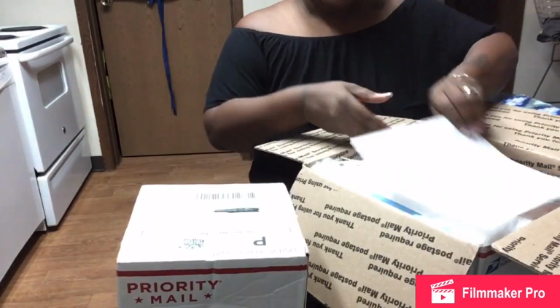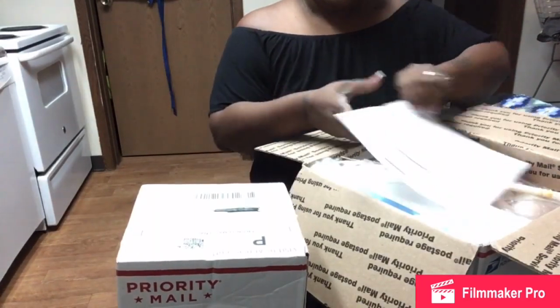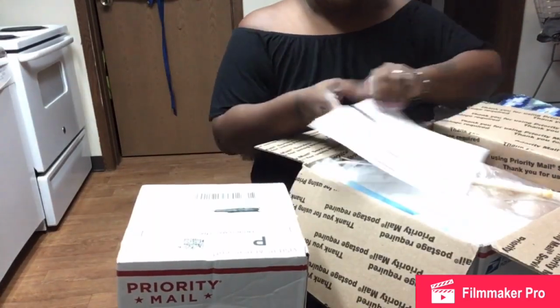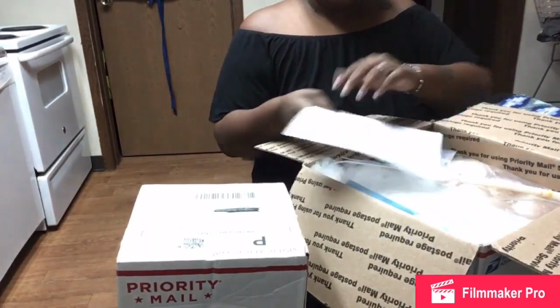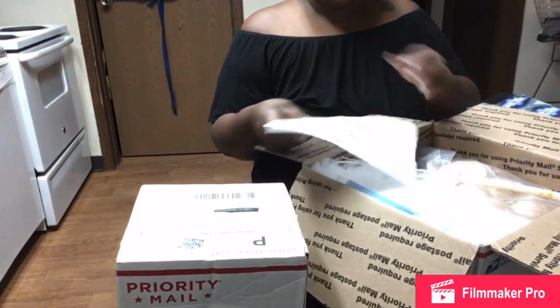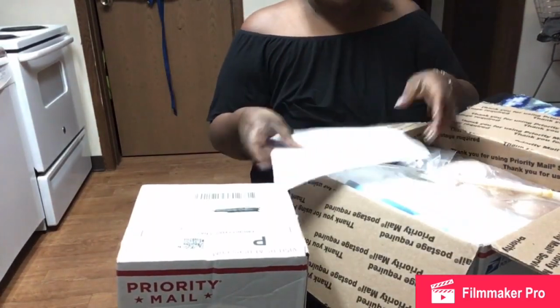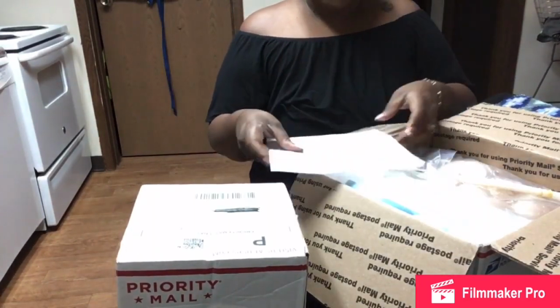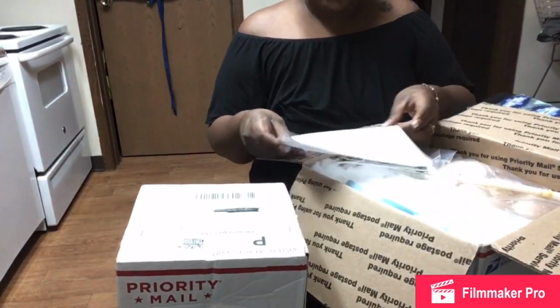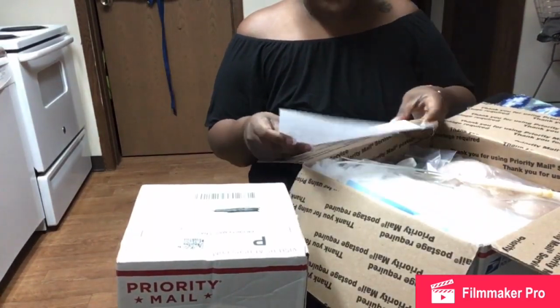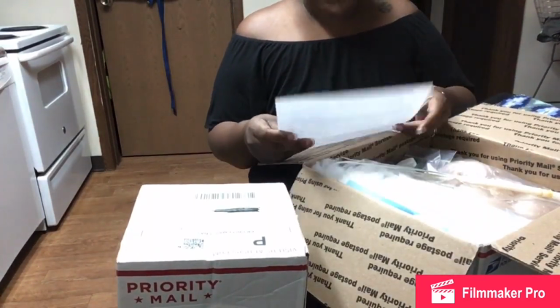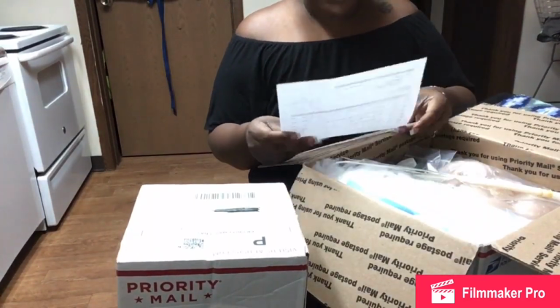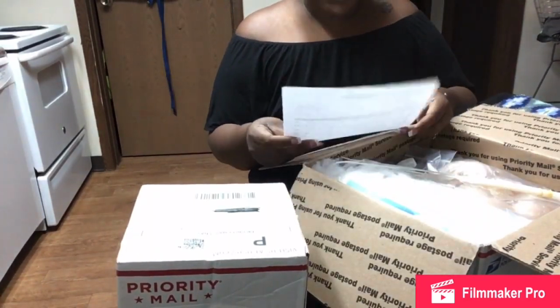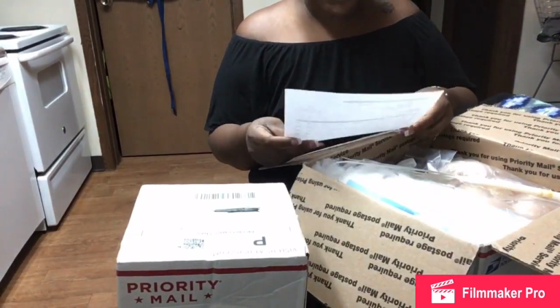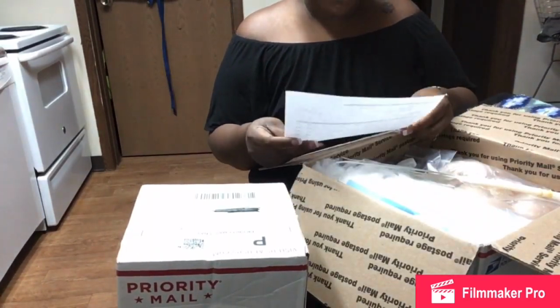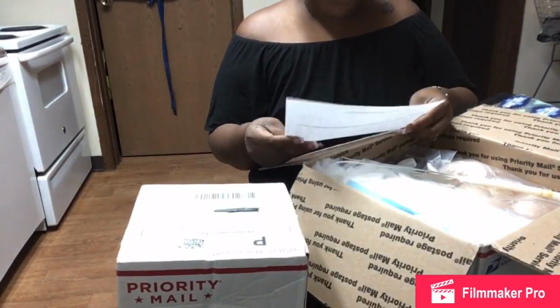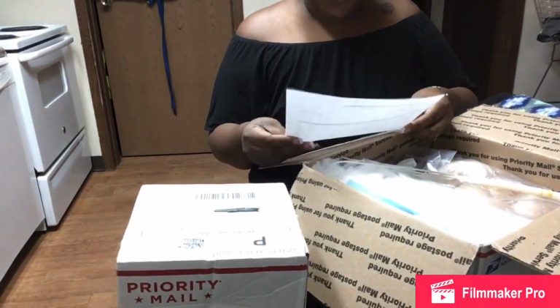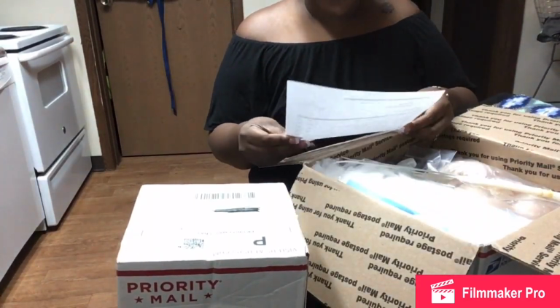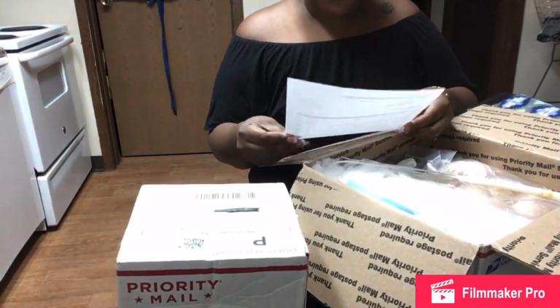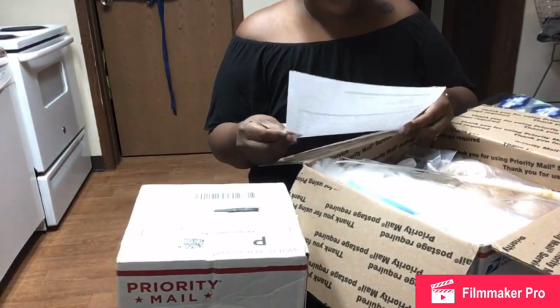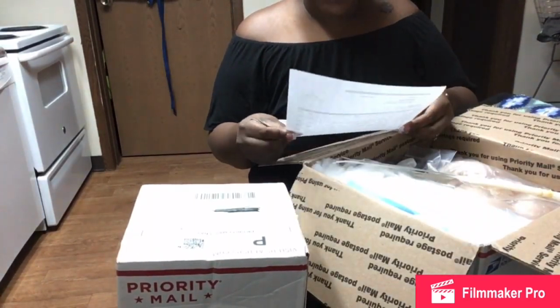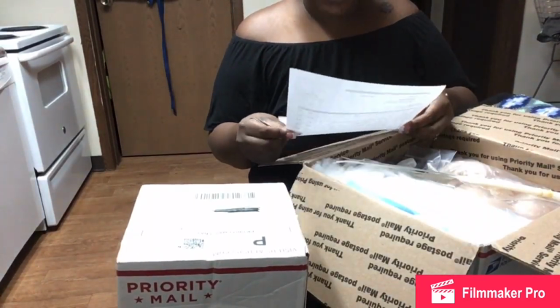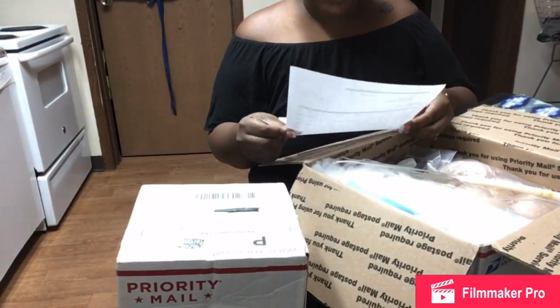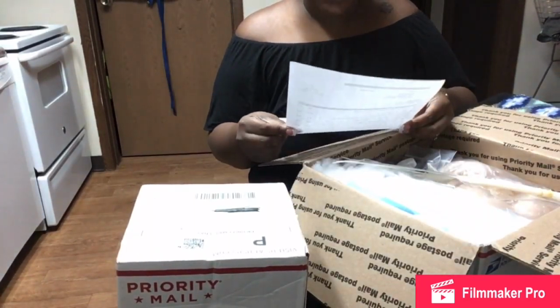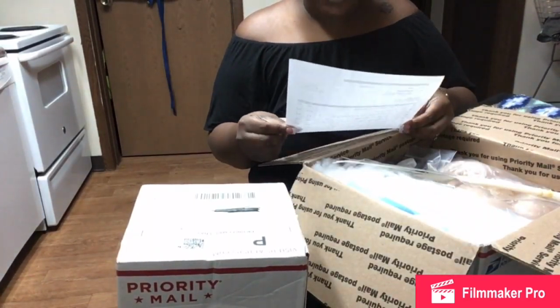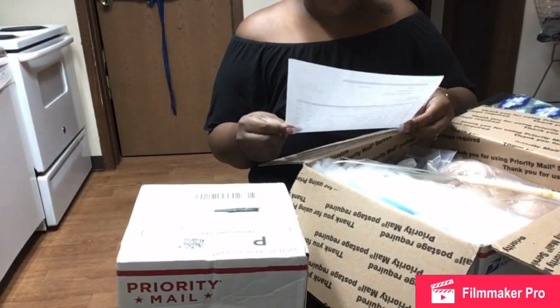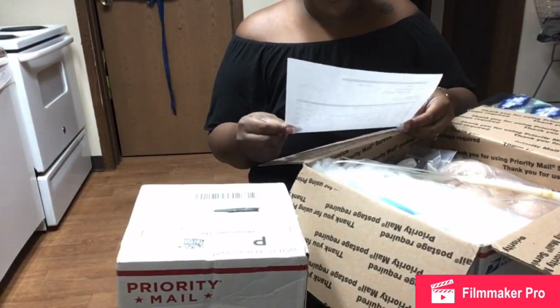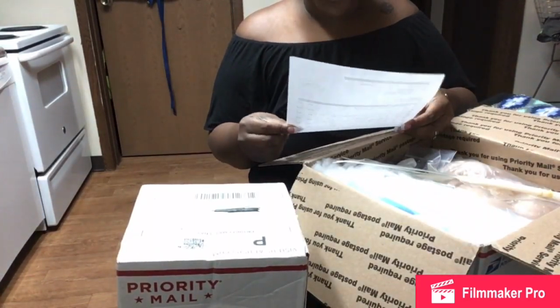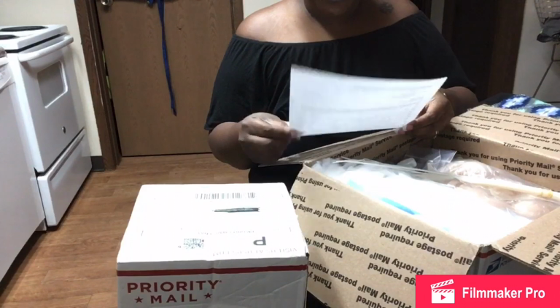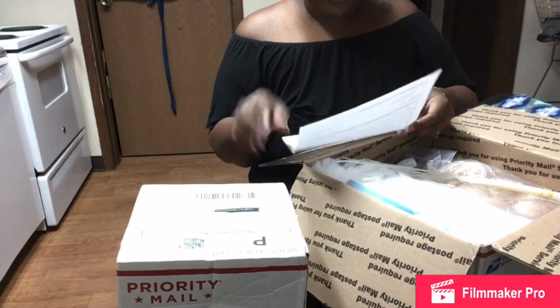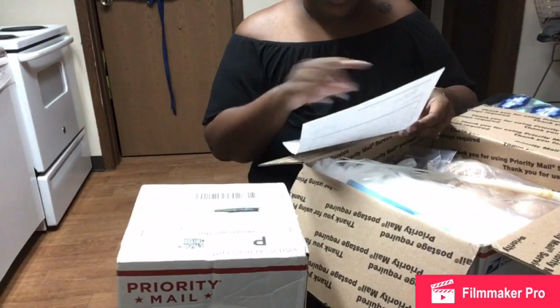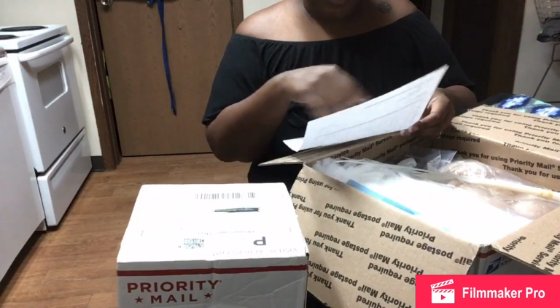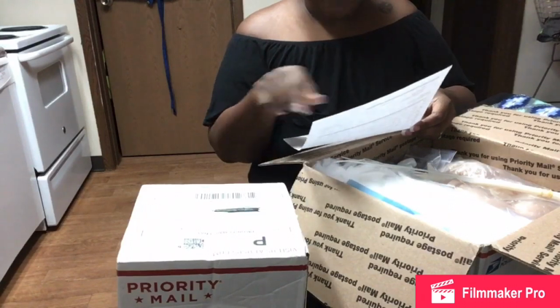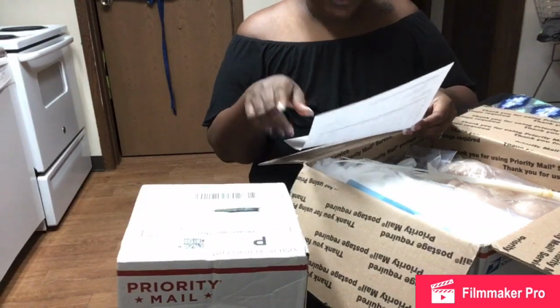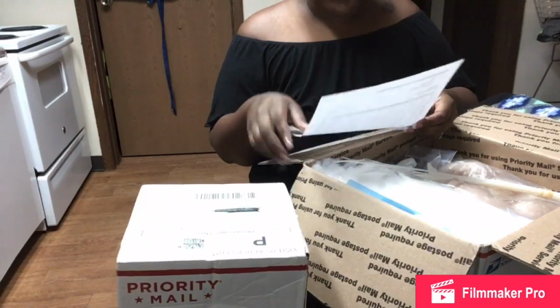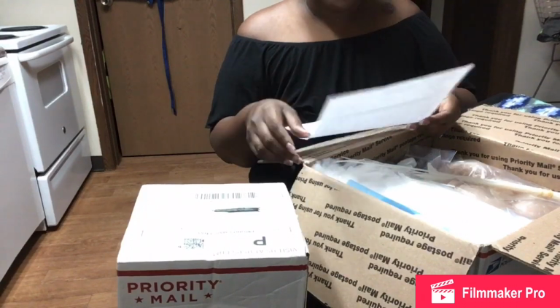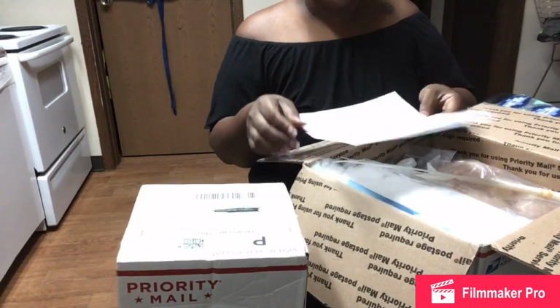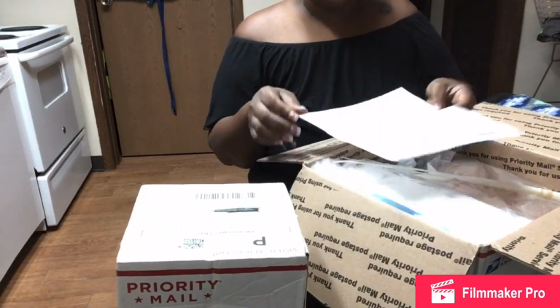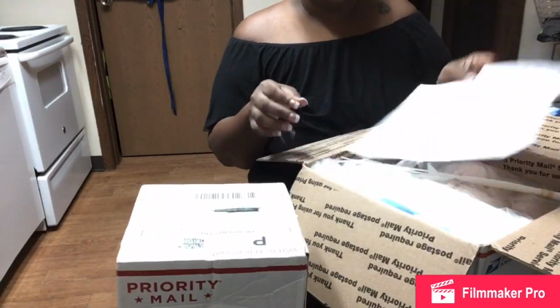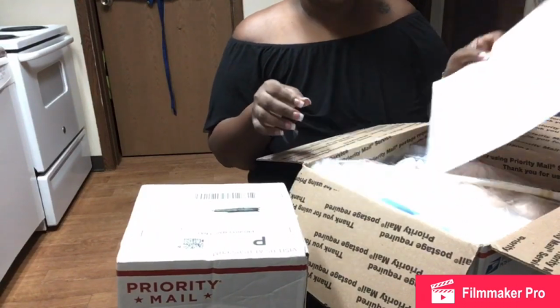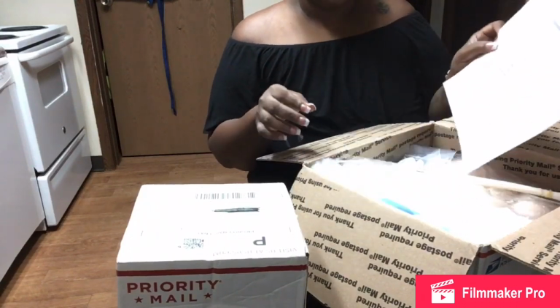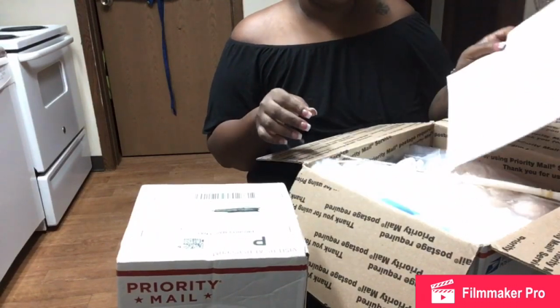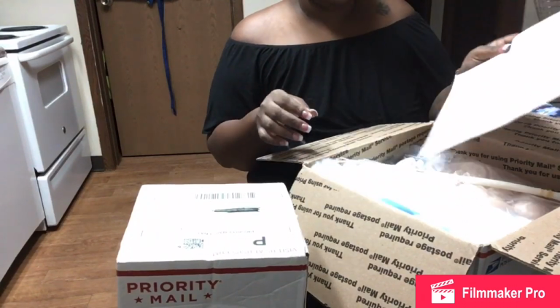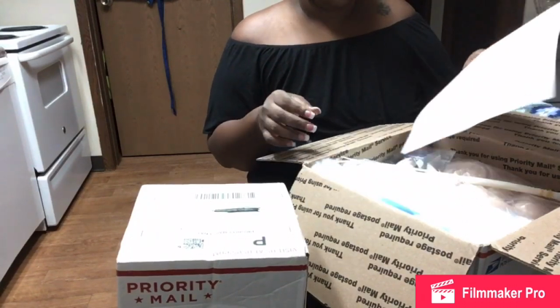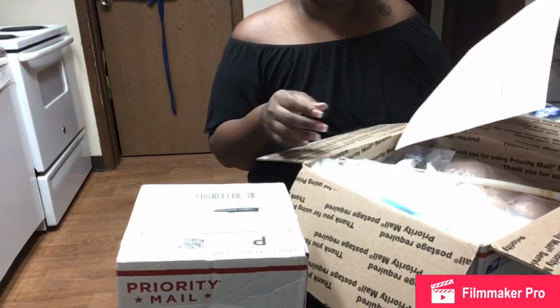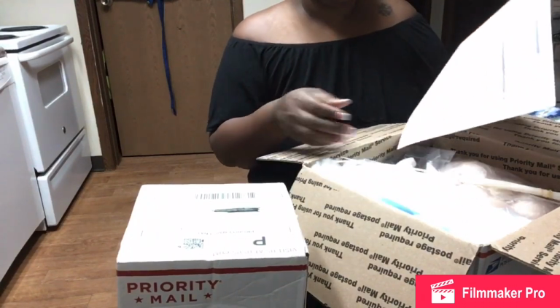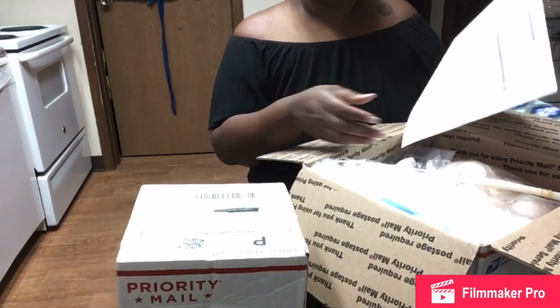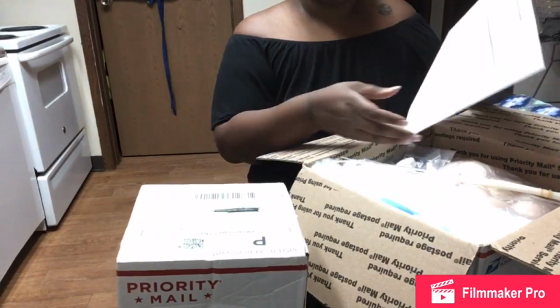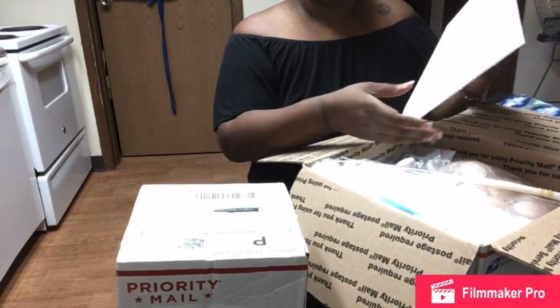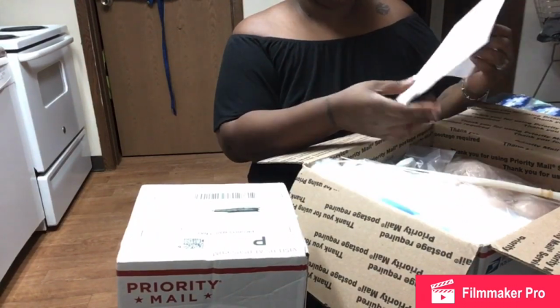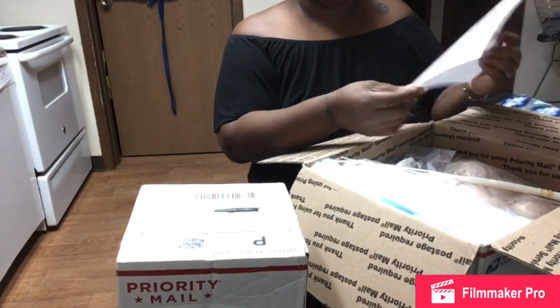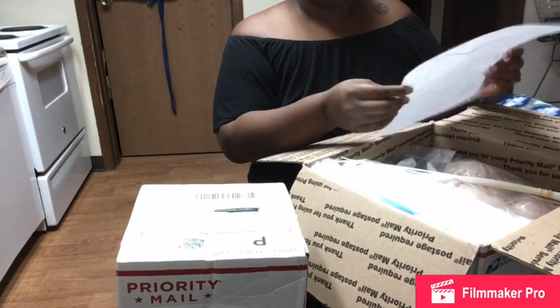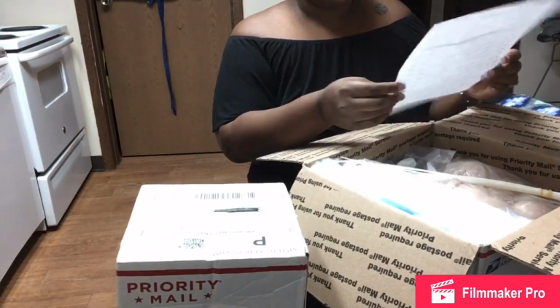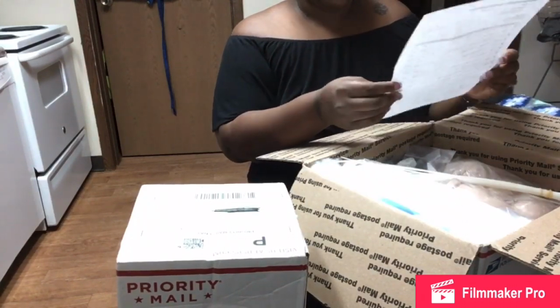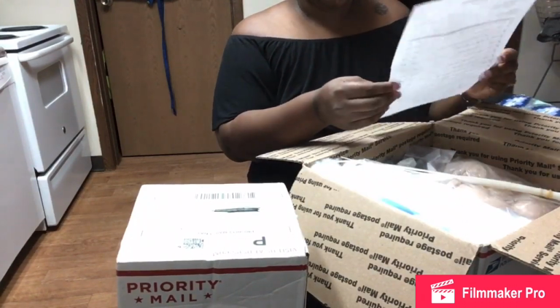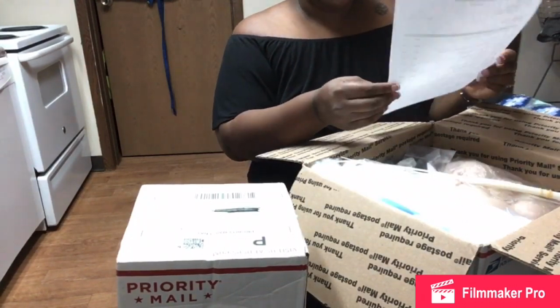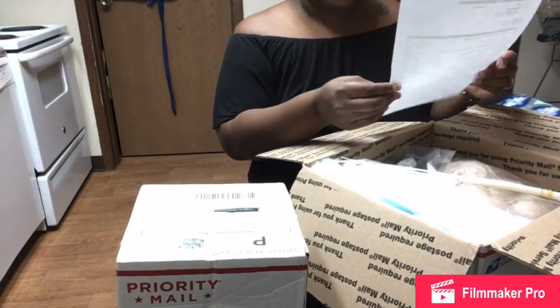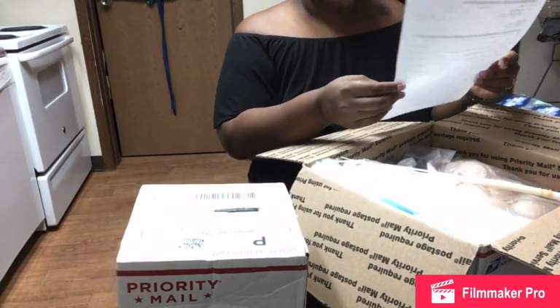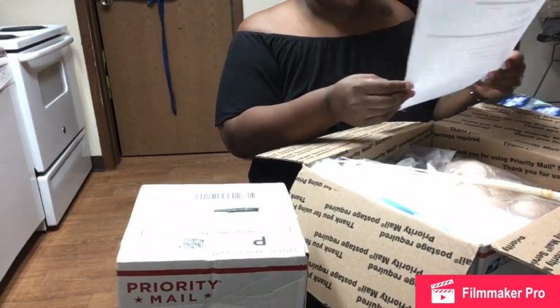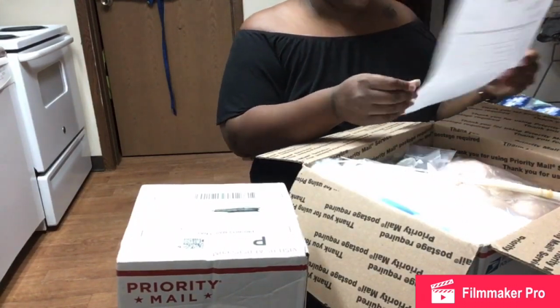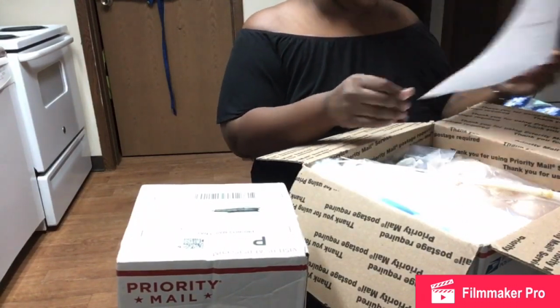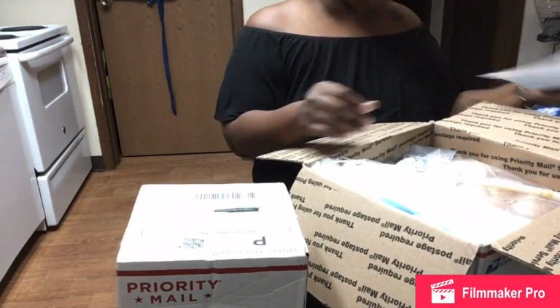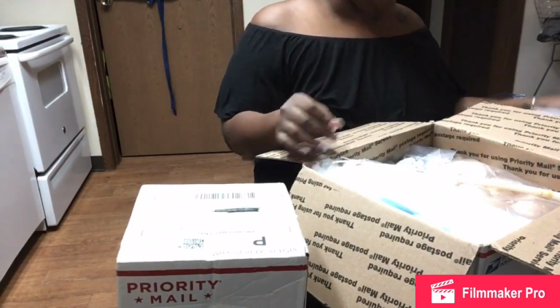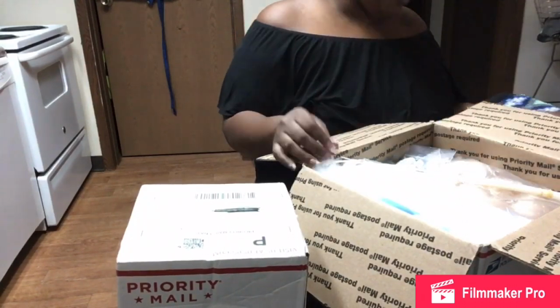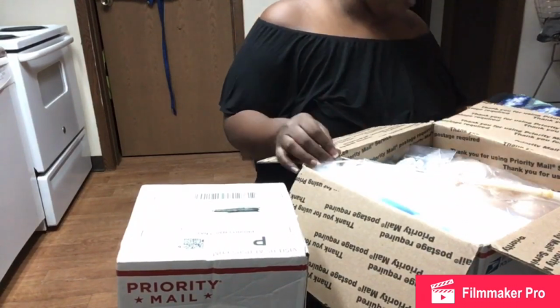So this is a list of all of the things that I've ordered. They basically checked it off to make sure everything was in the box.